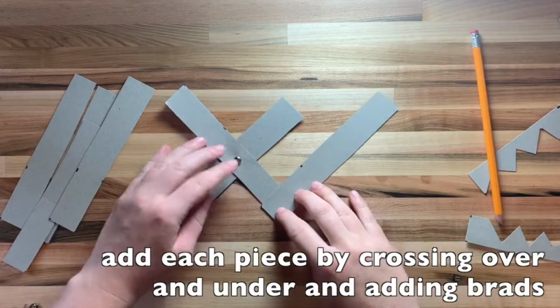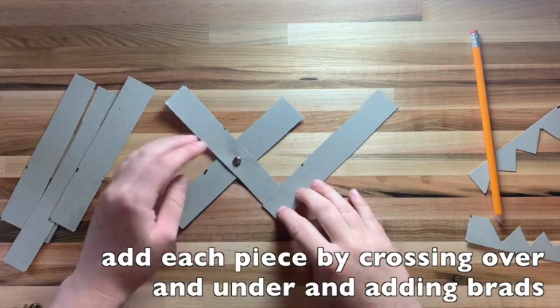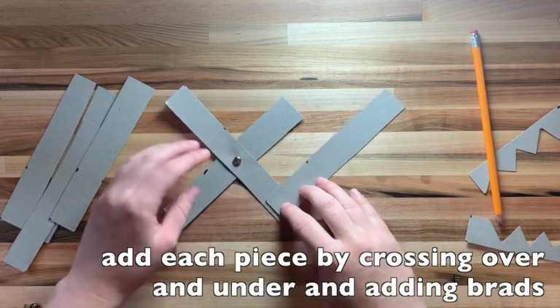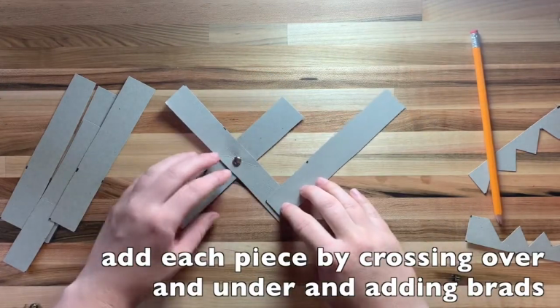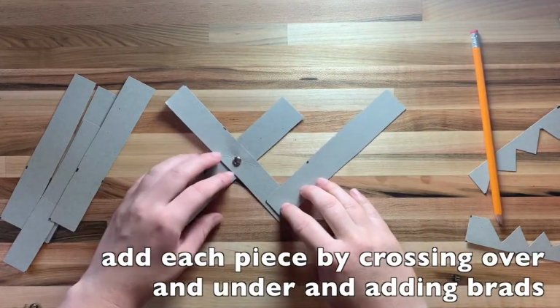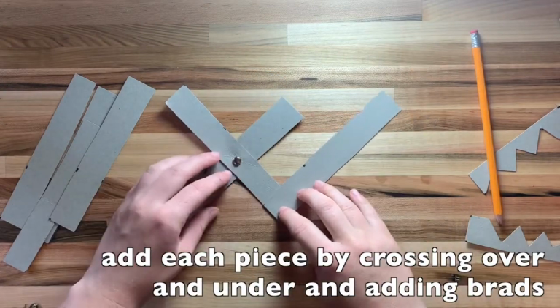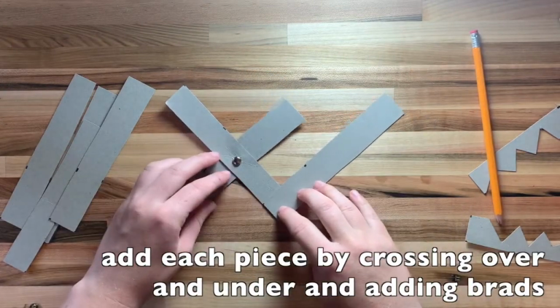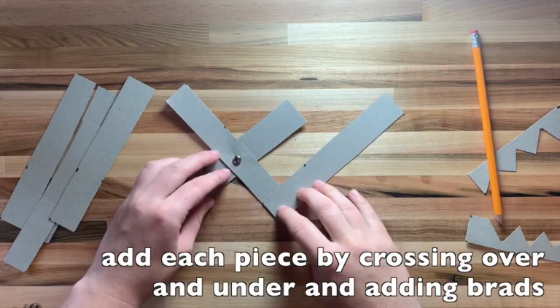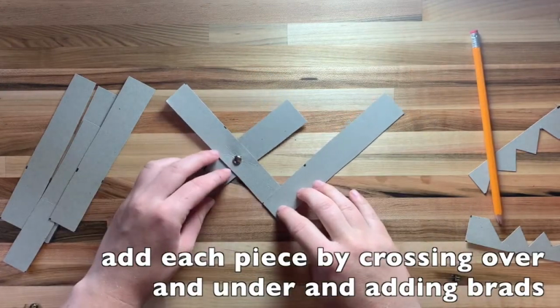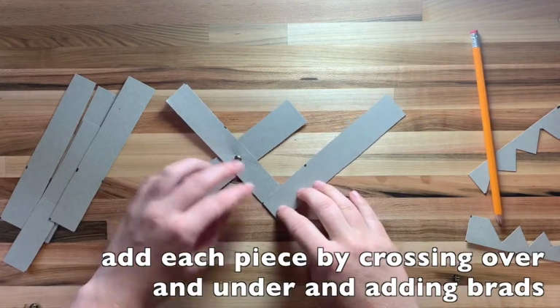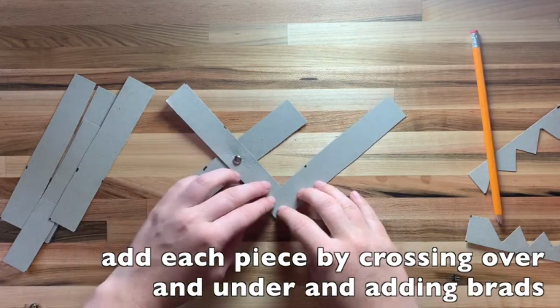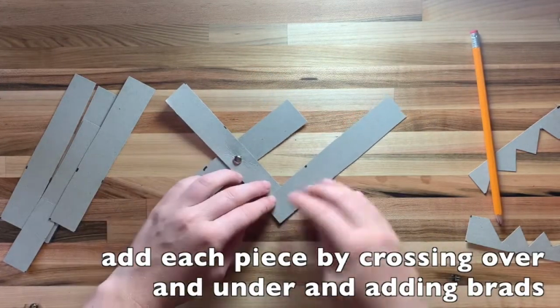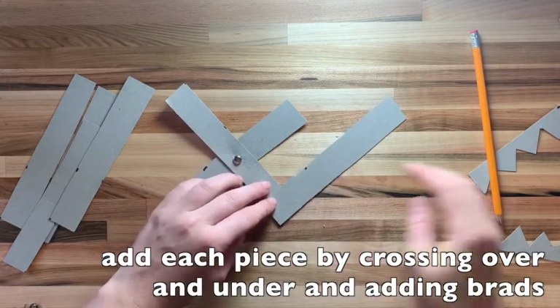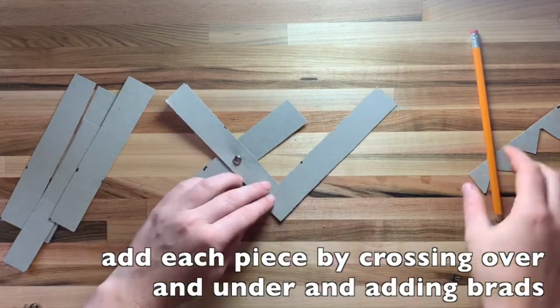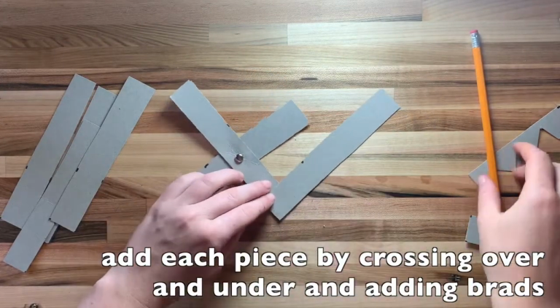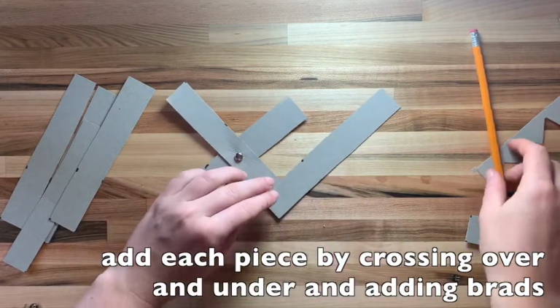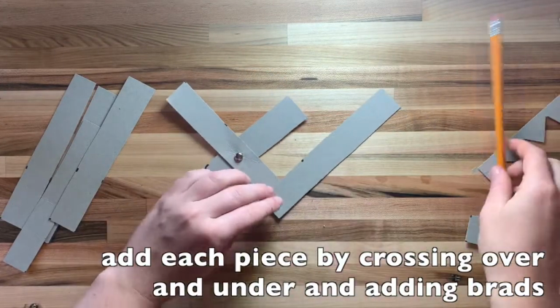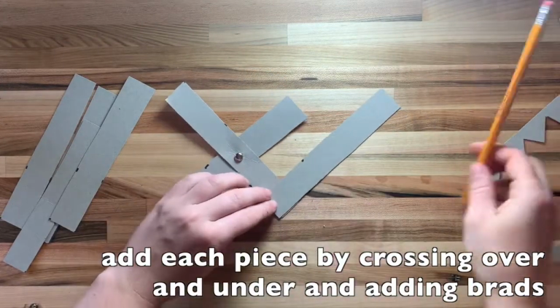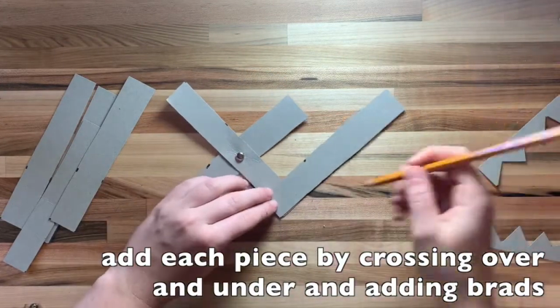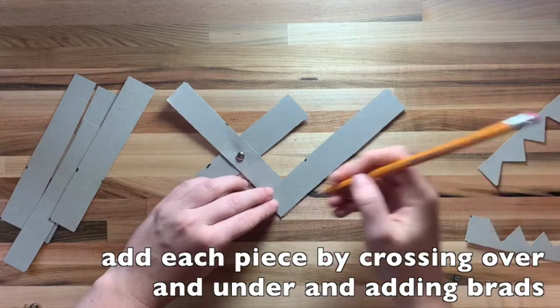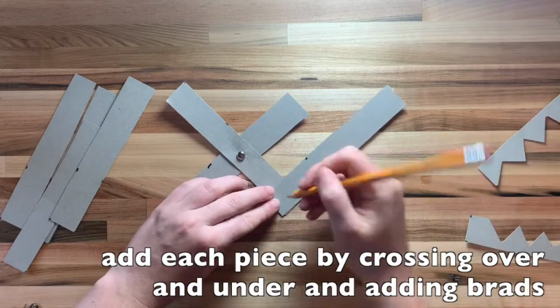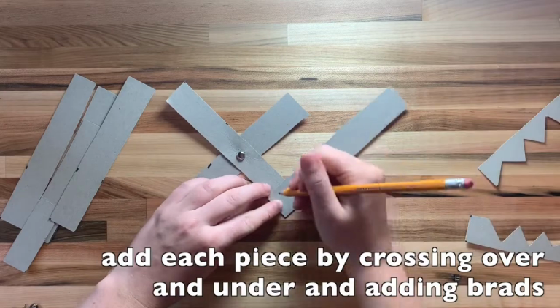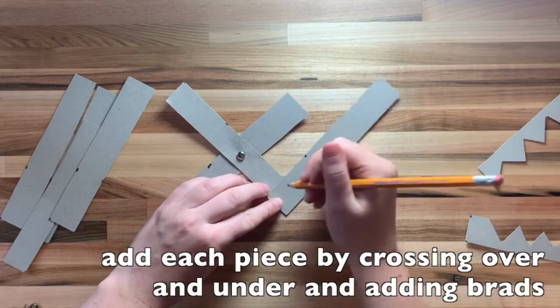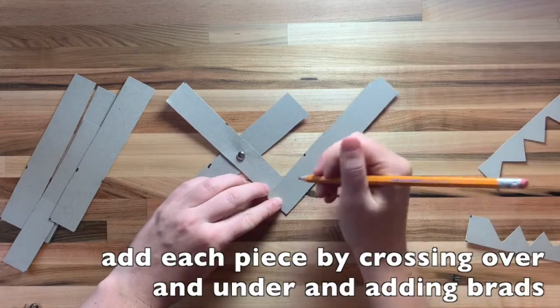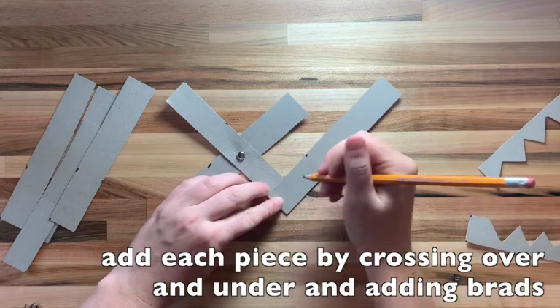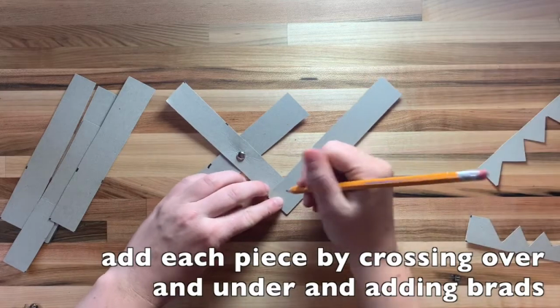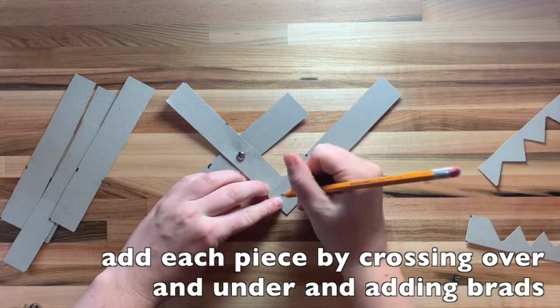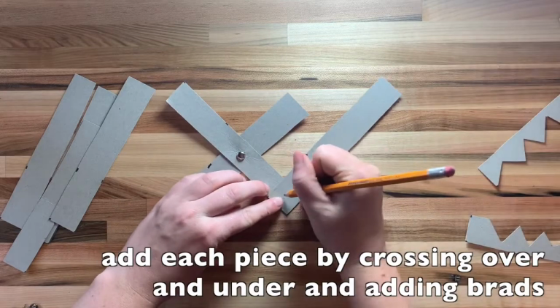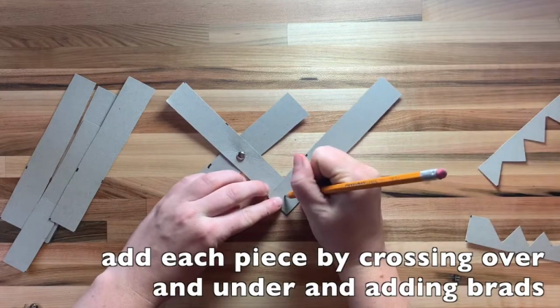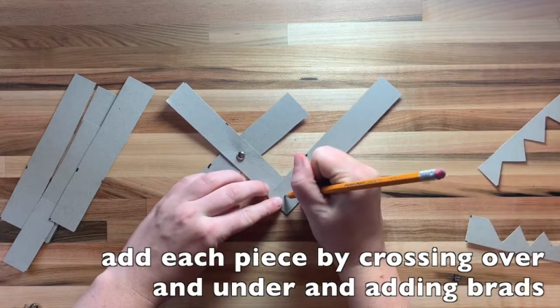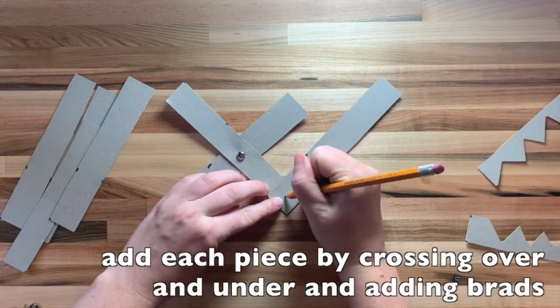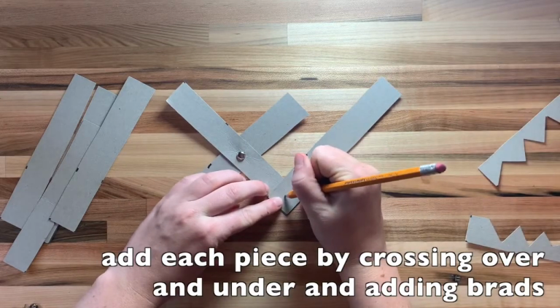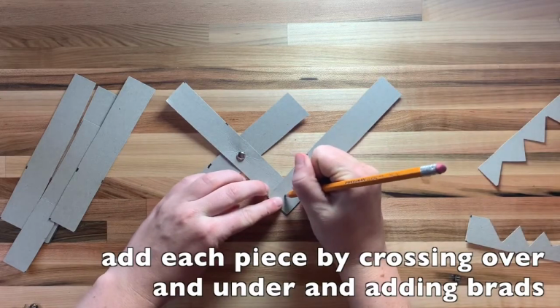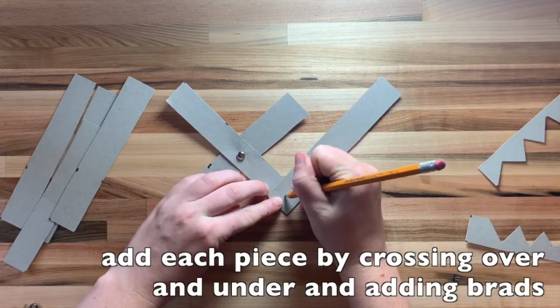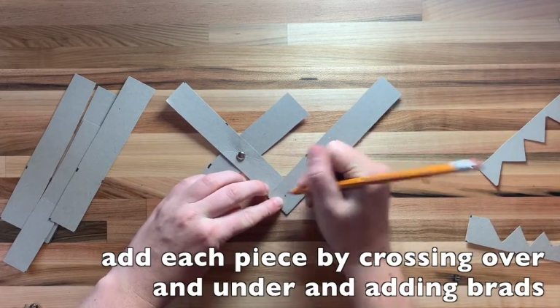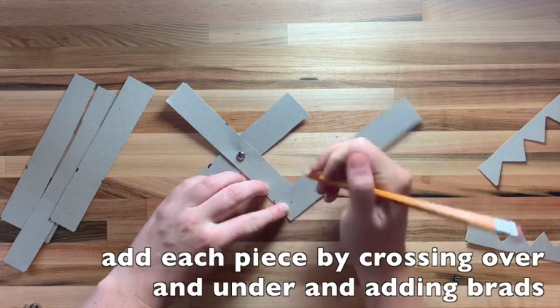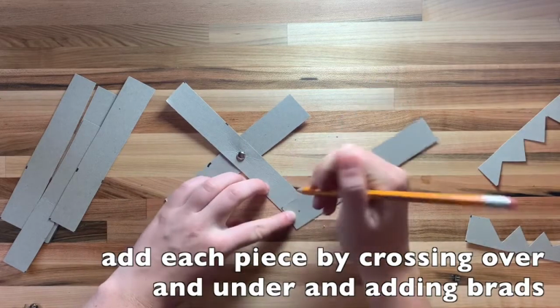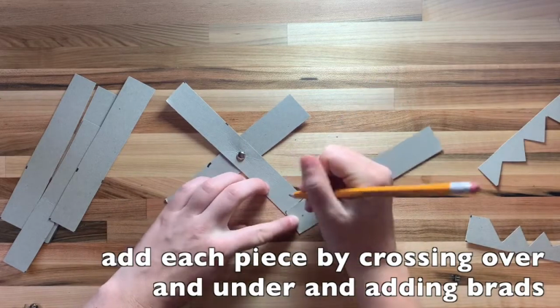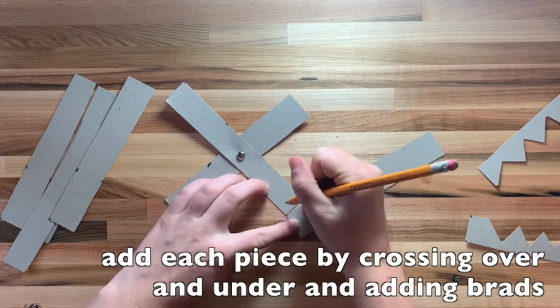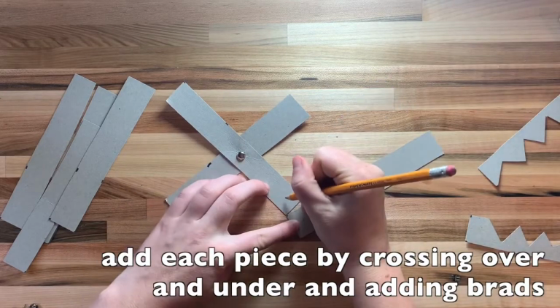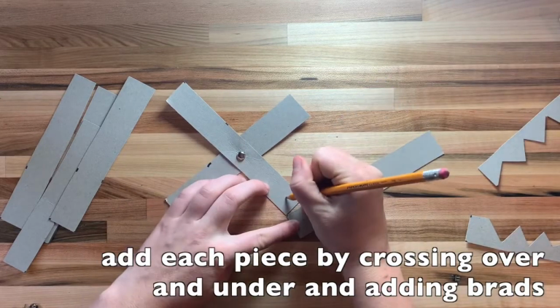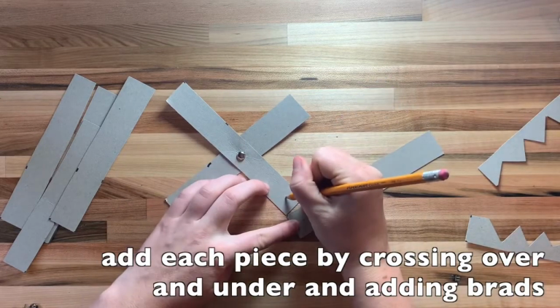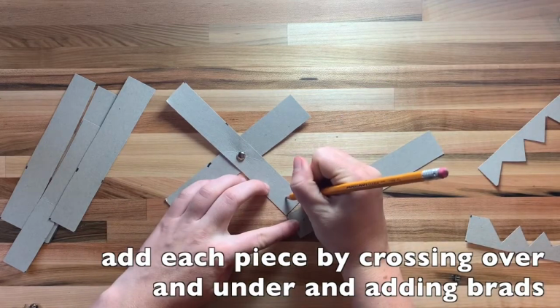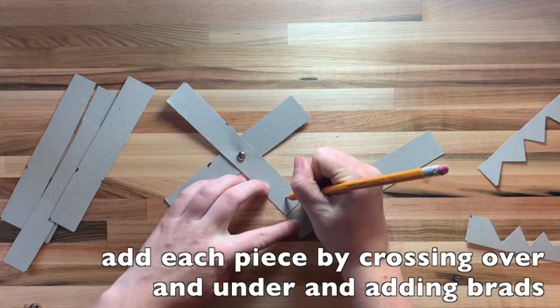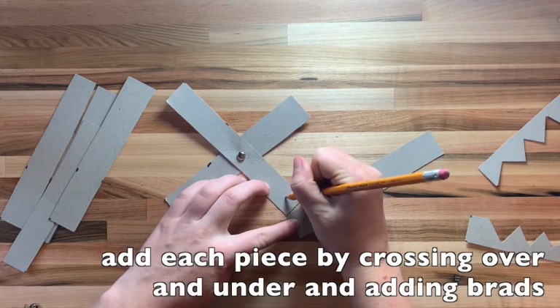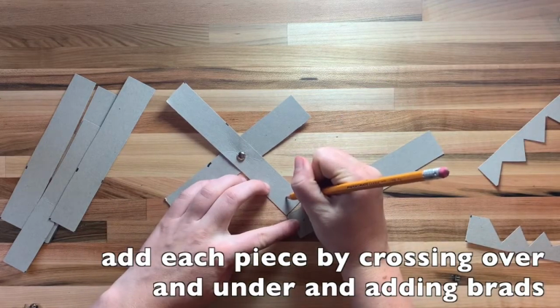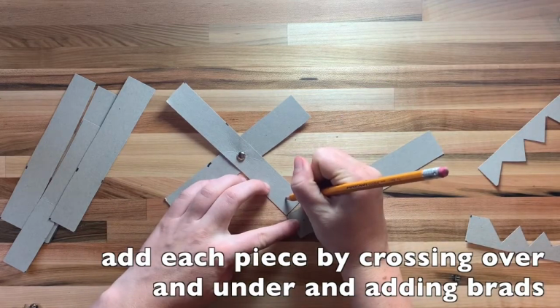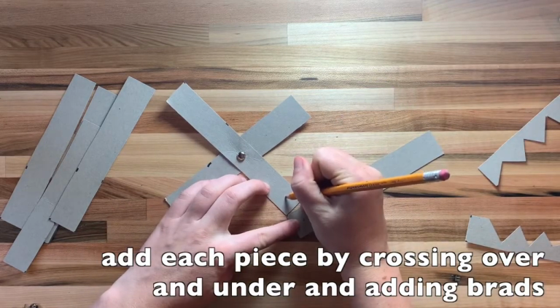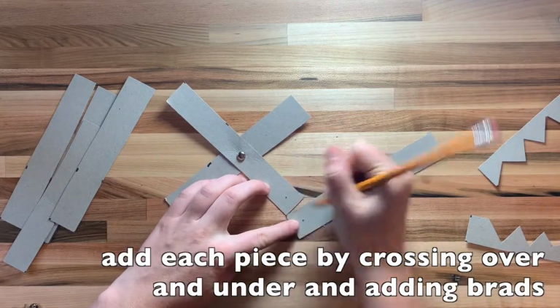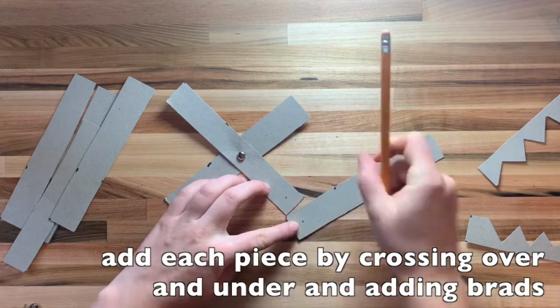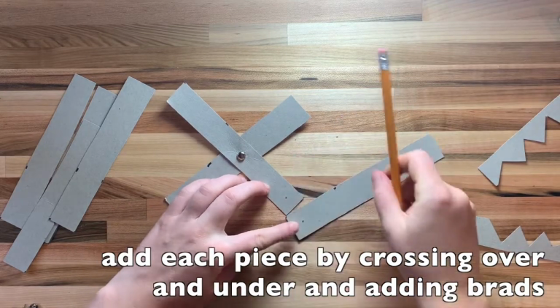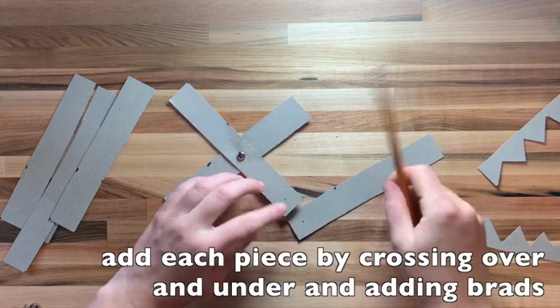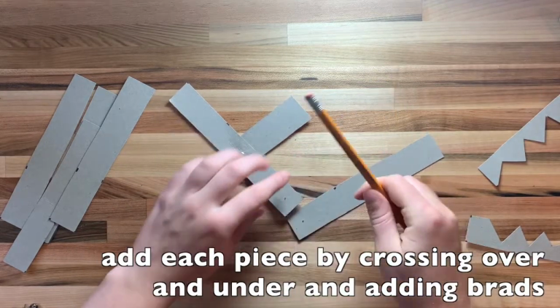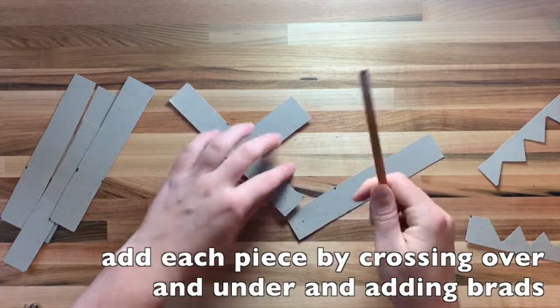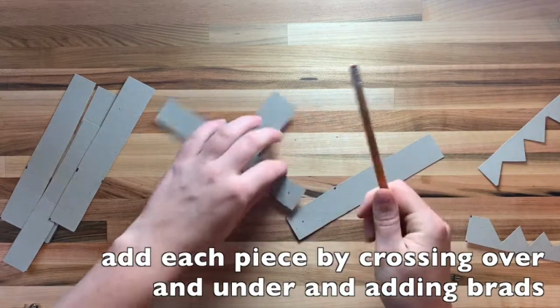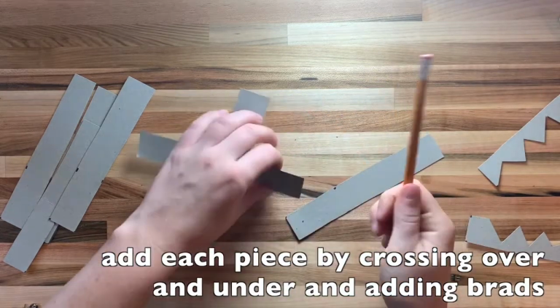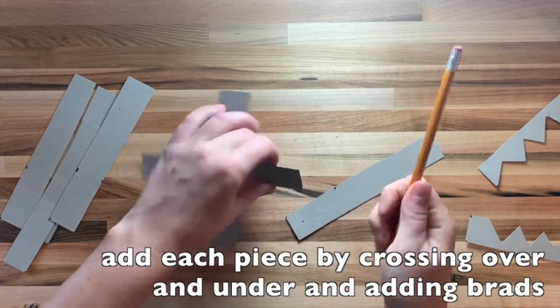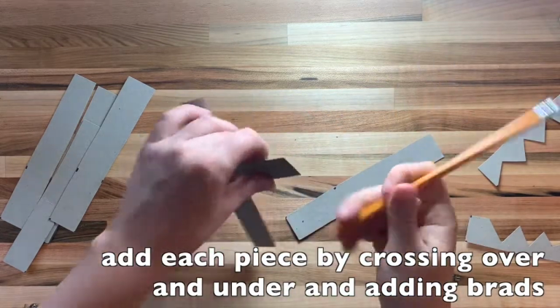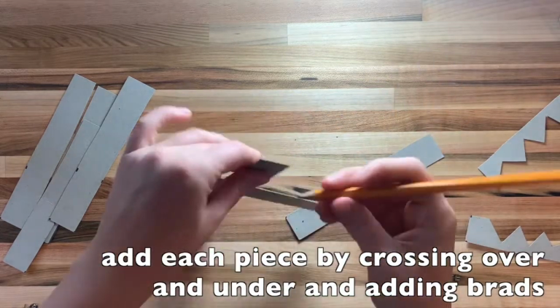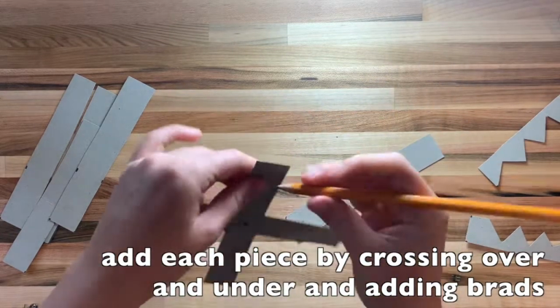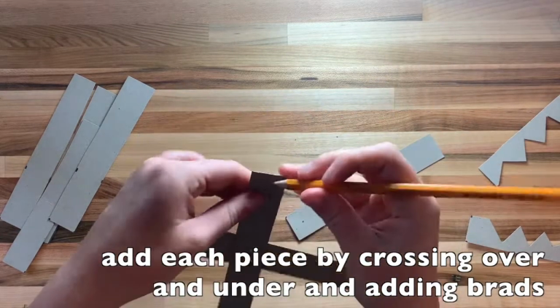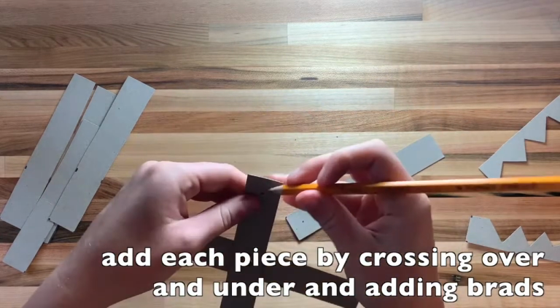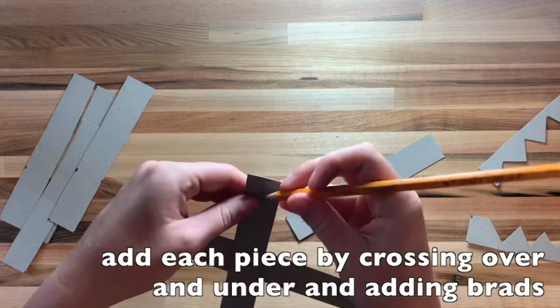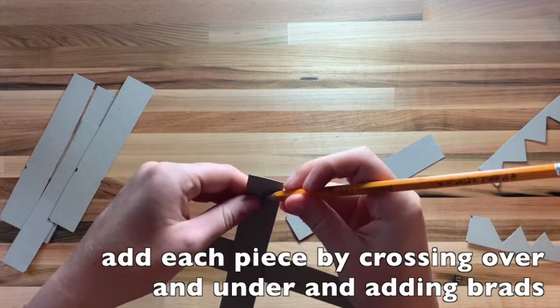Then add the next cardboard piece facing upwards in a forward slash. The next piece goes on top in a backslash. Repeat this process one more time.